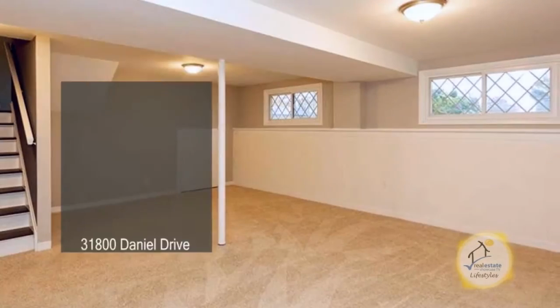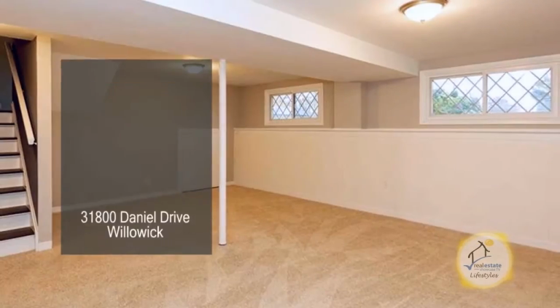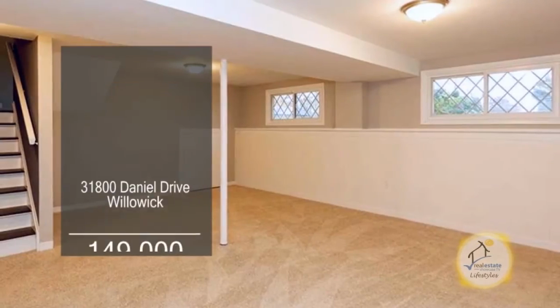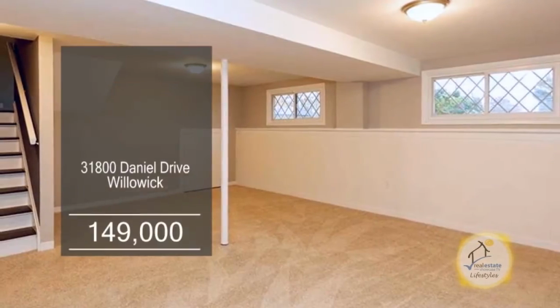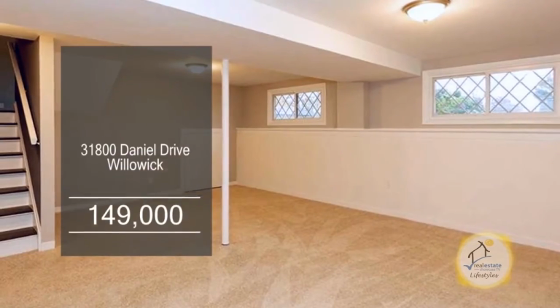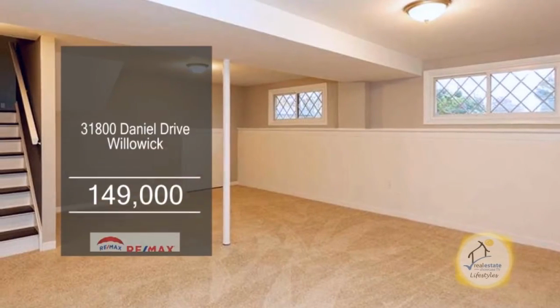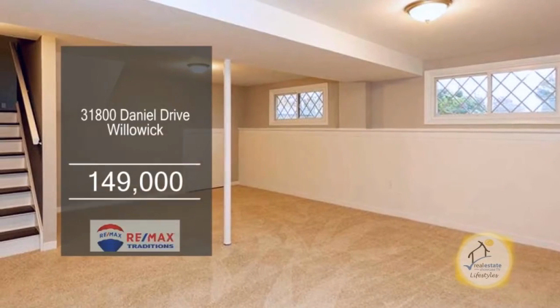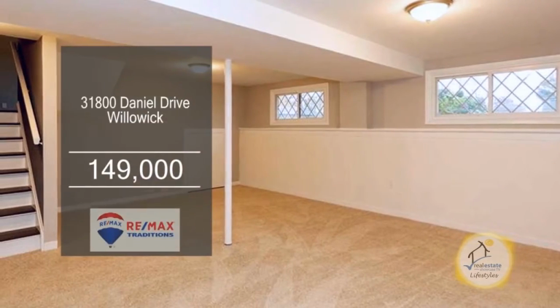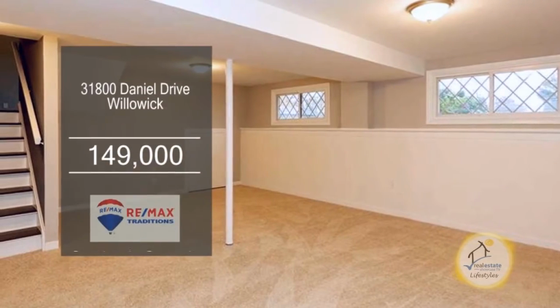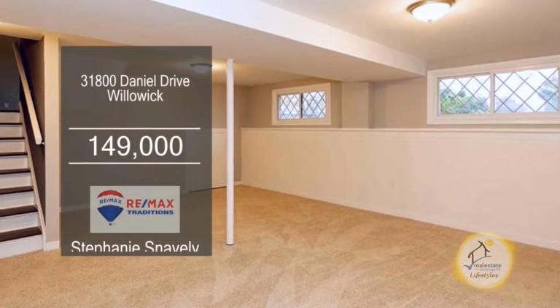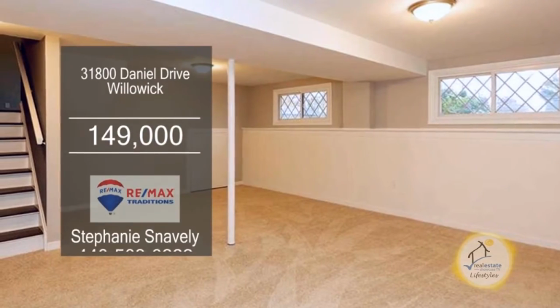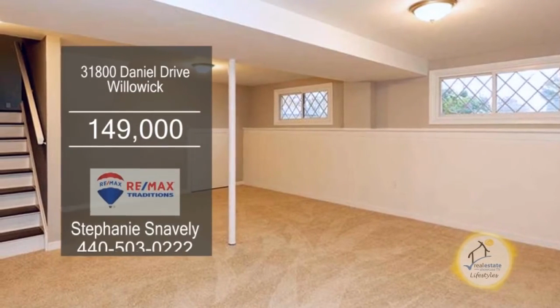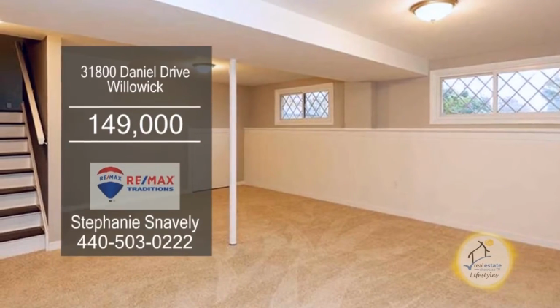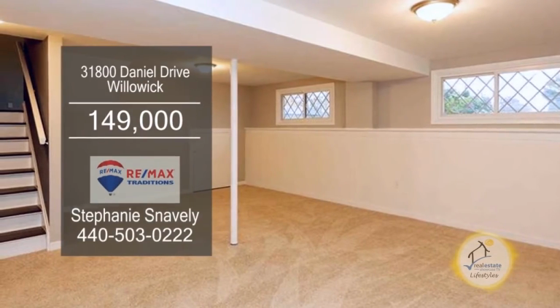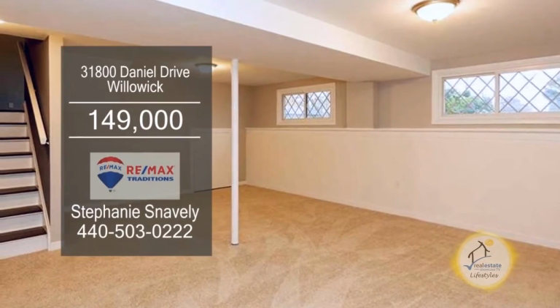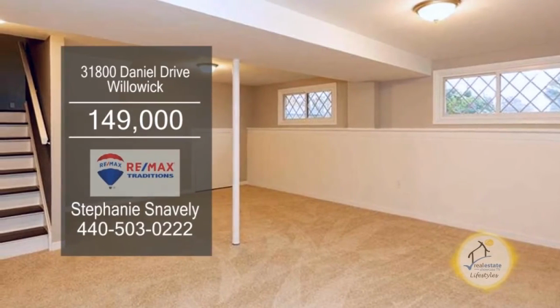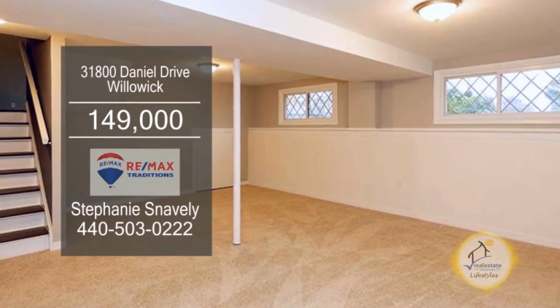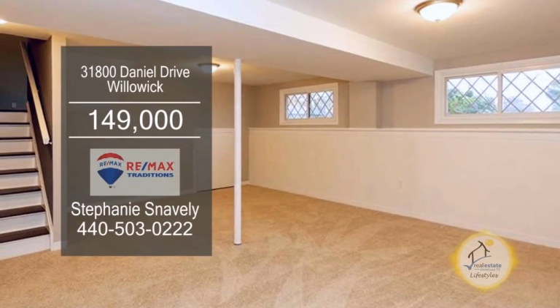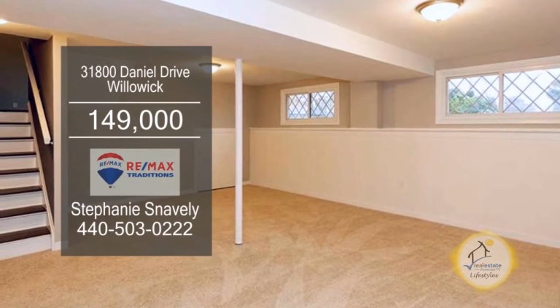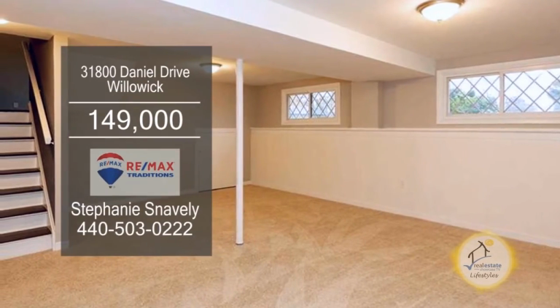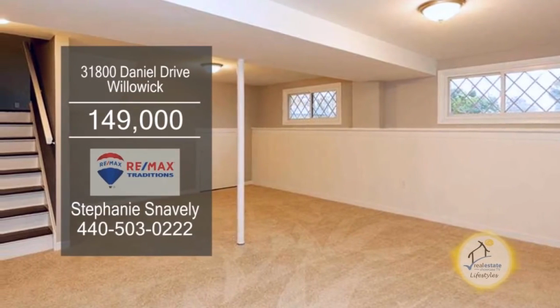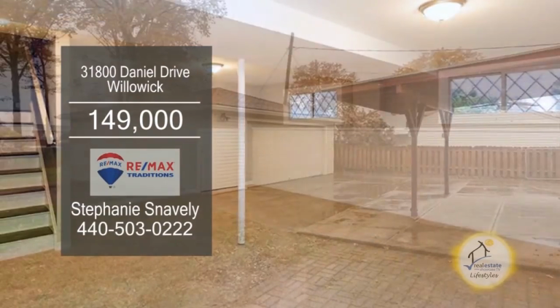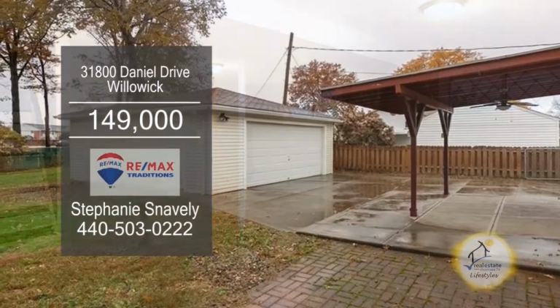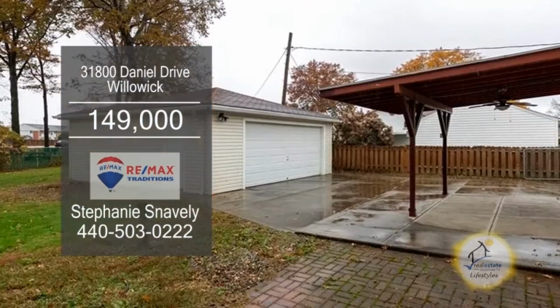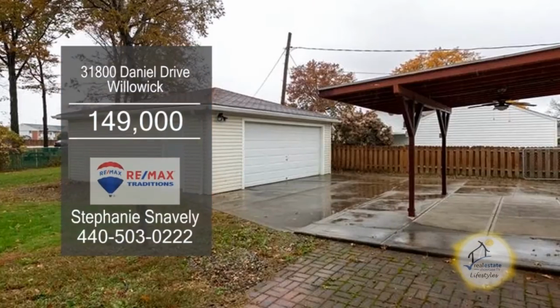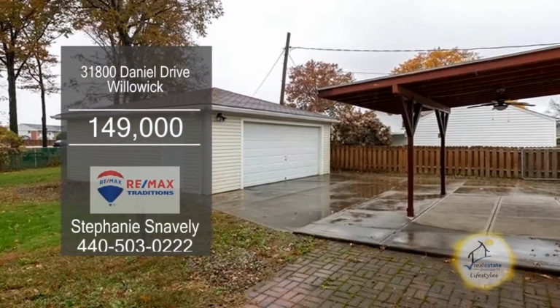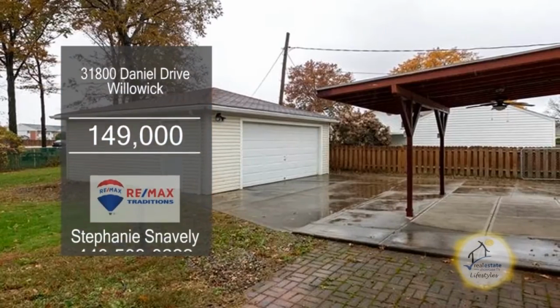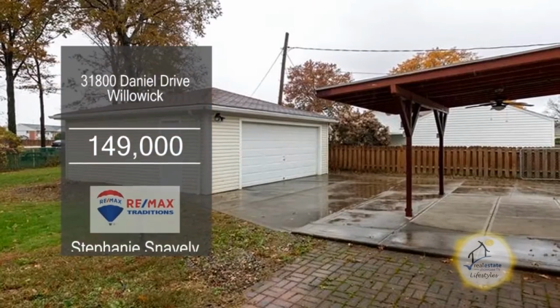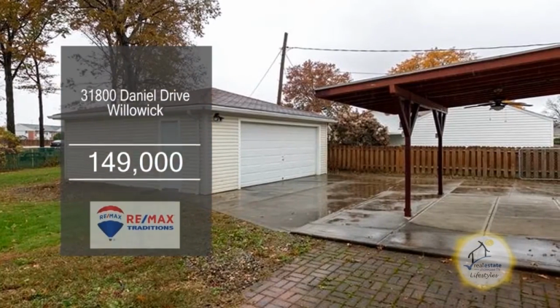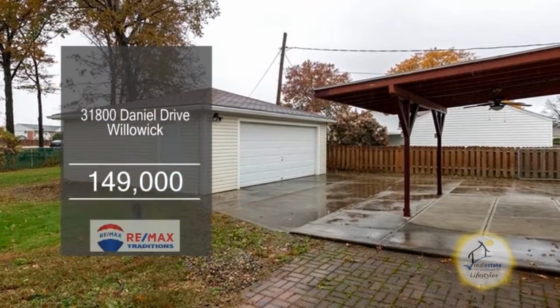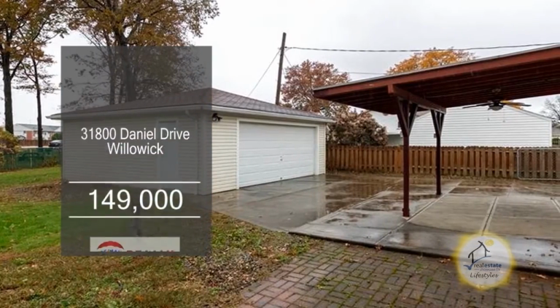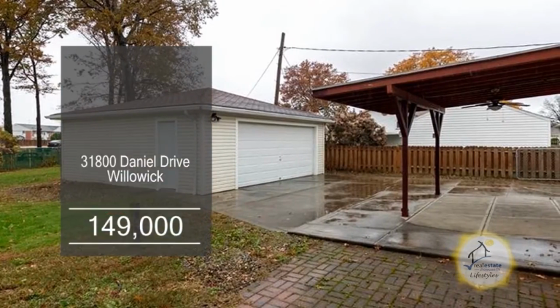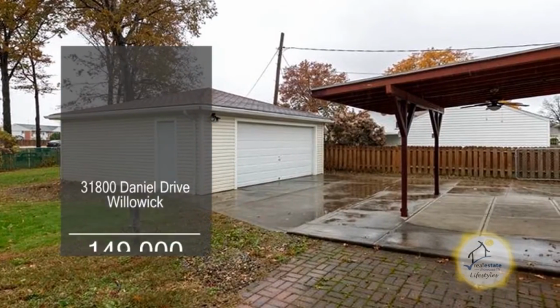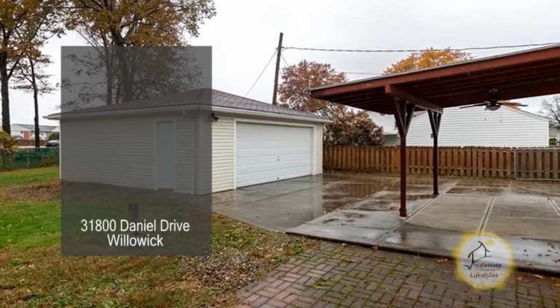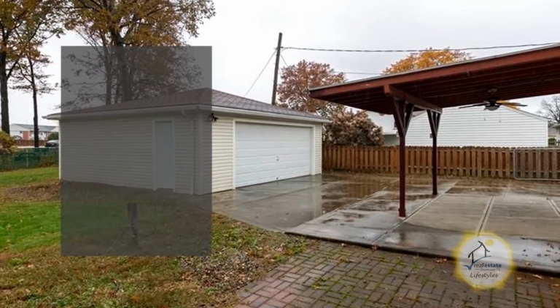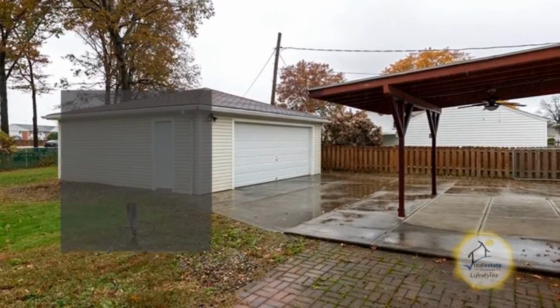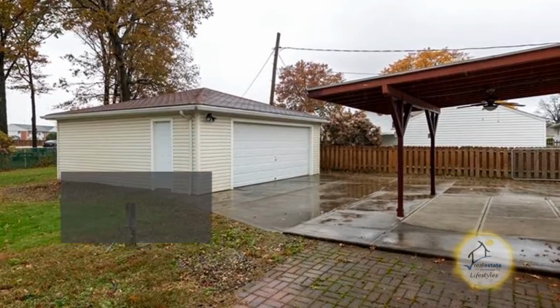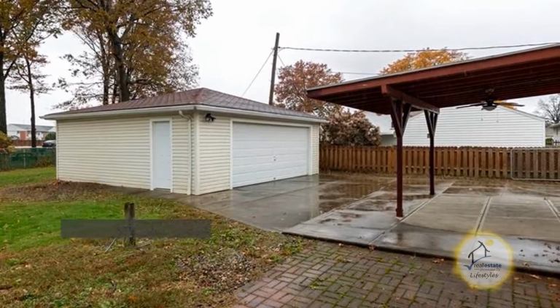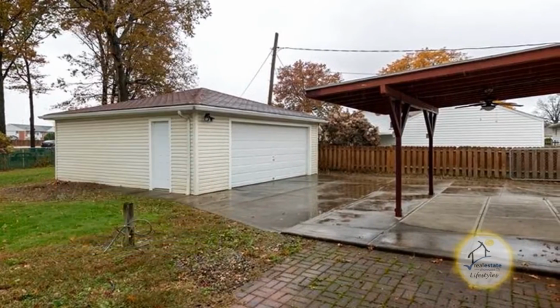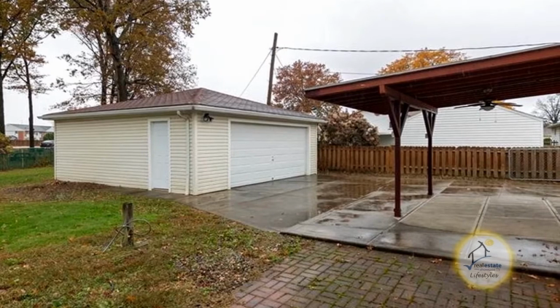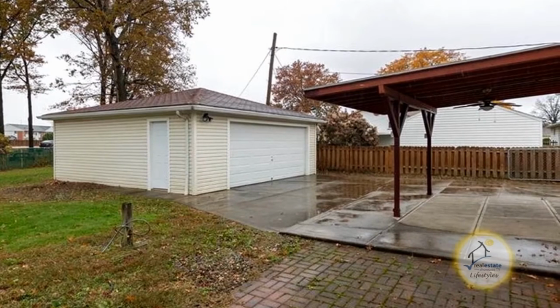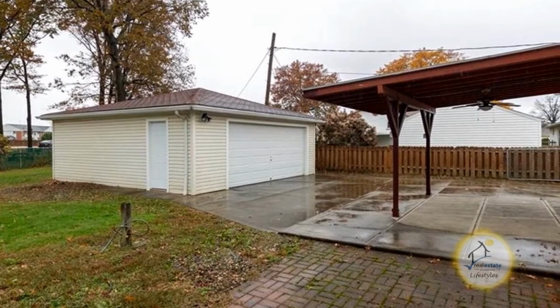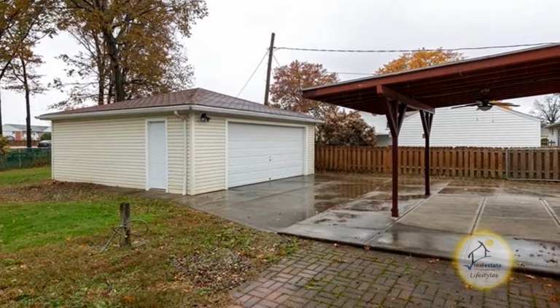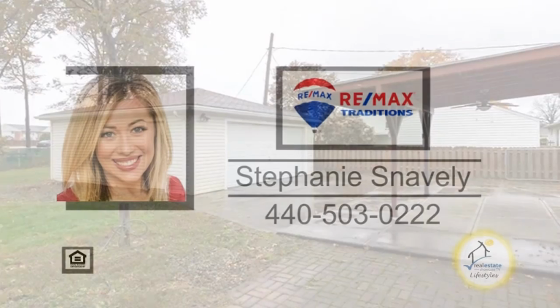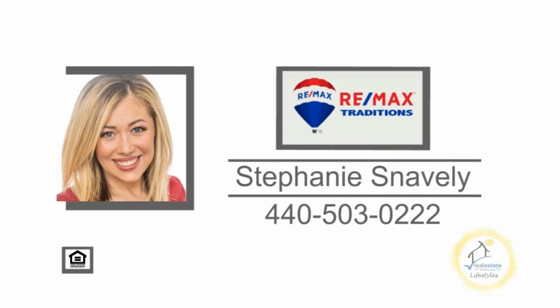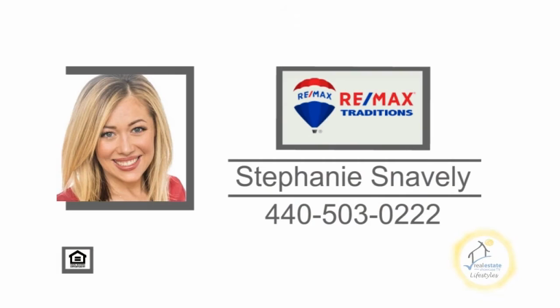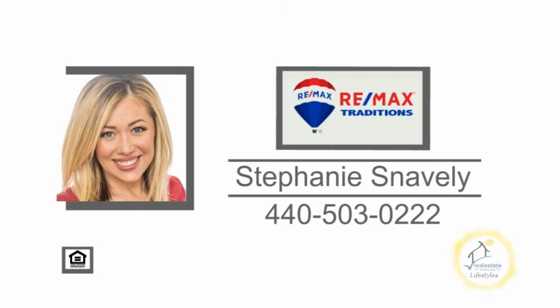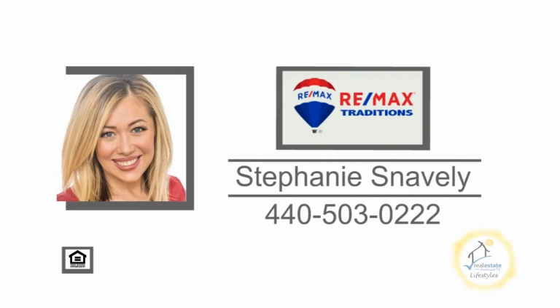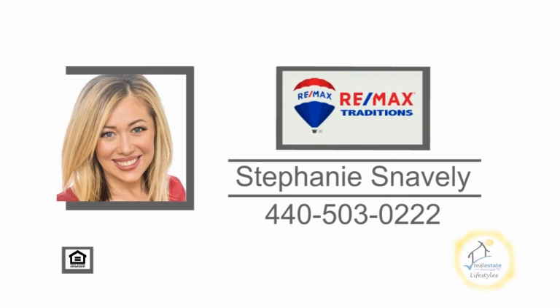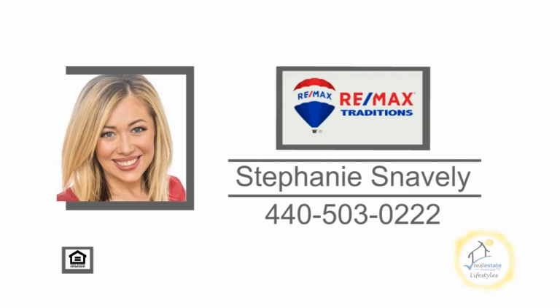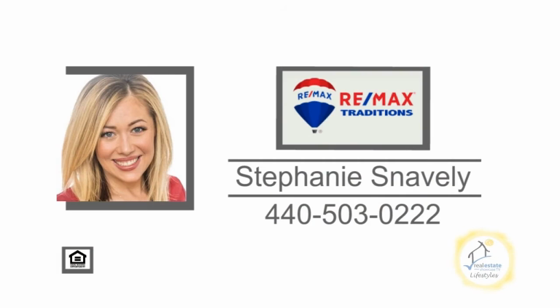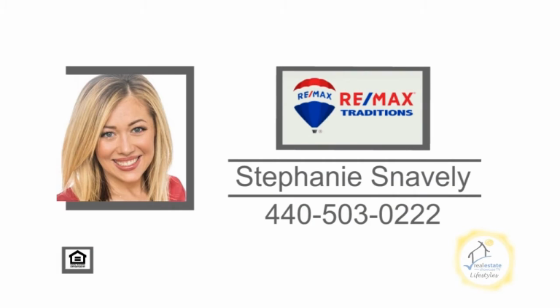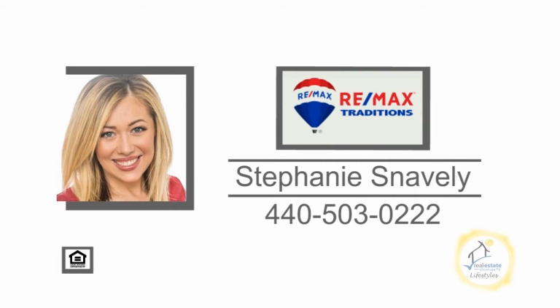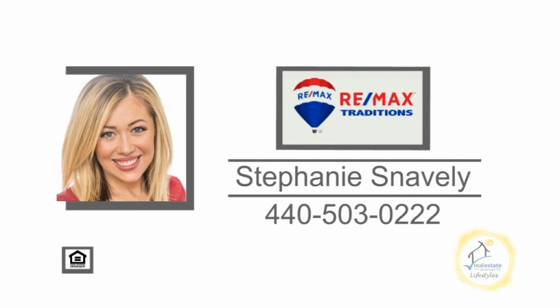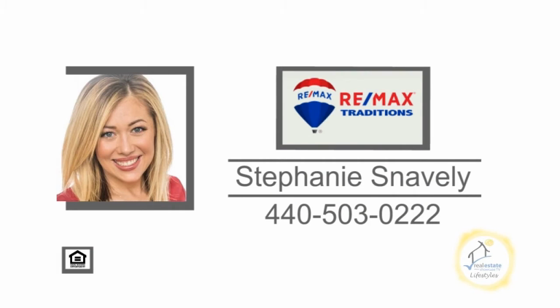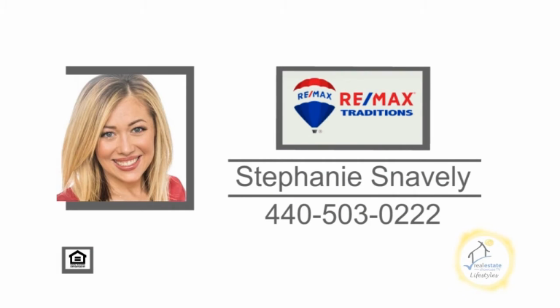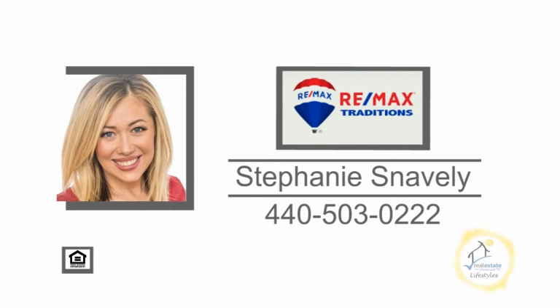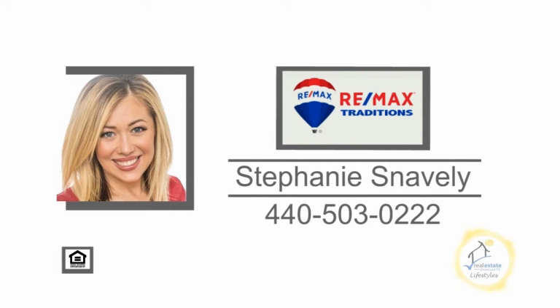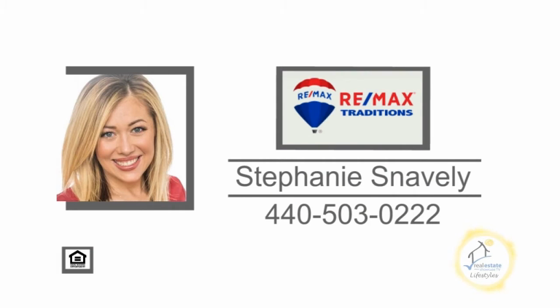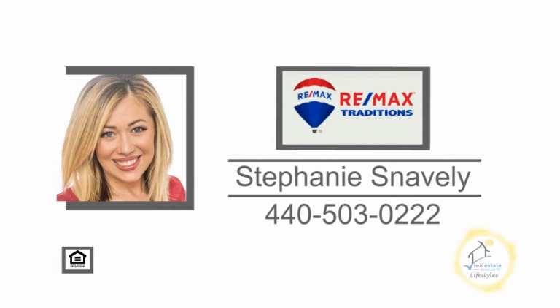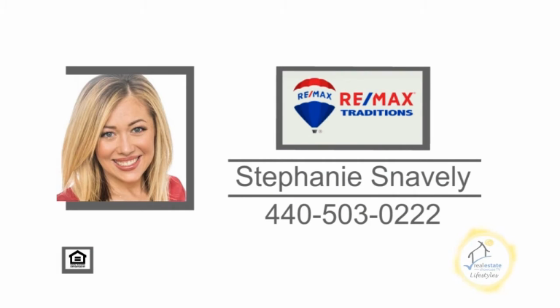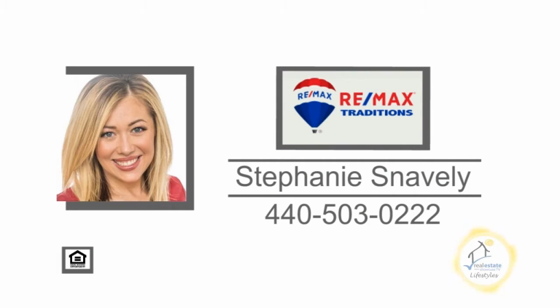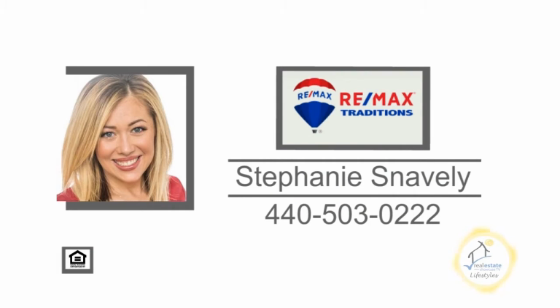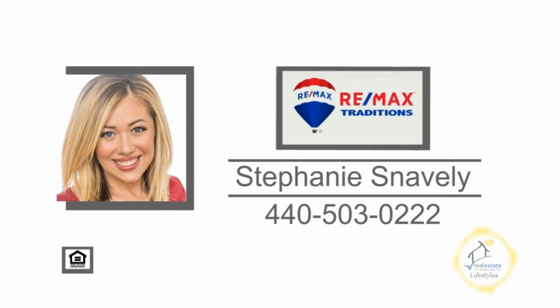Entertain friends in the finished lower level. The covered patio overlooks the large yard. Contact Stephanie Snavely for more information.